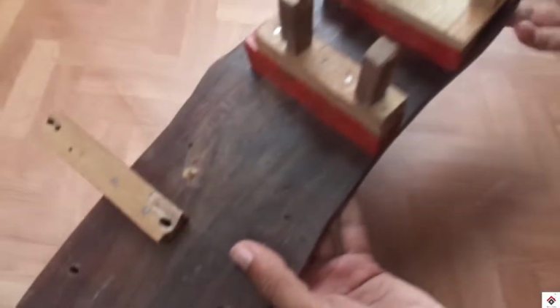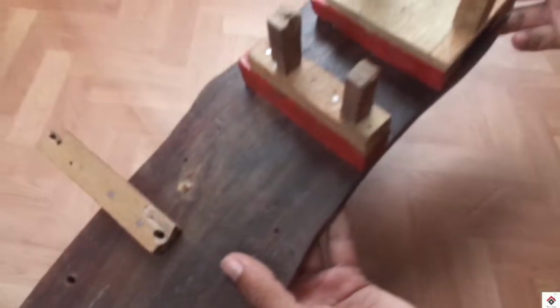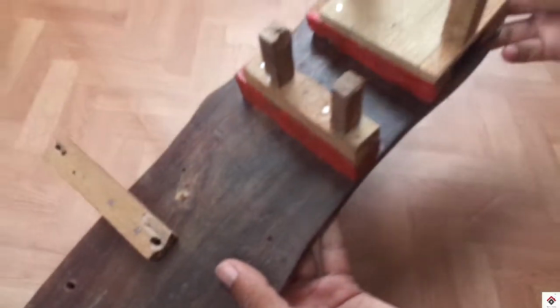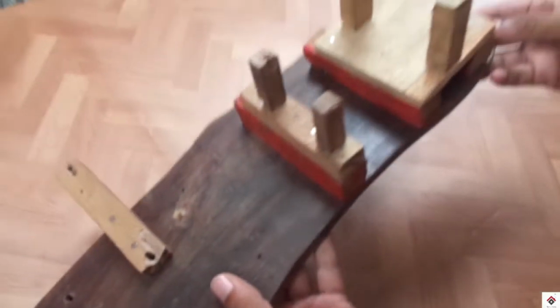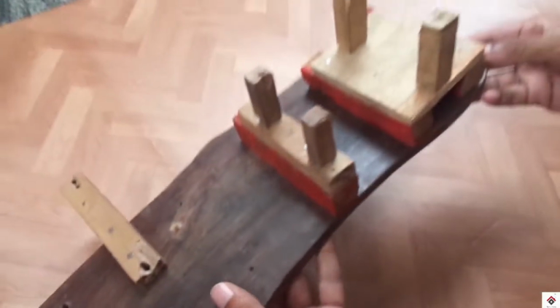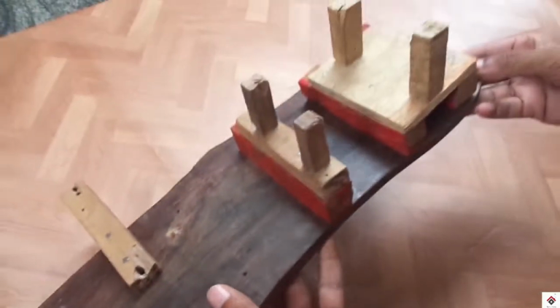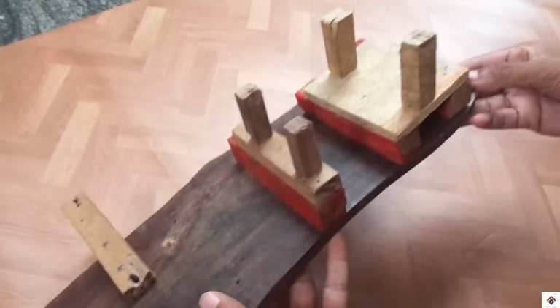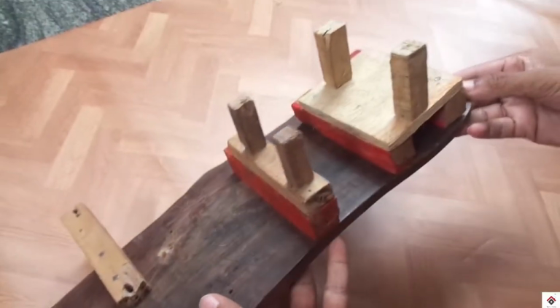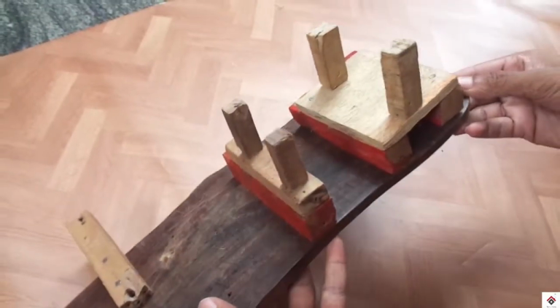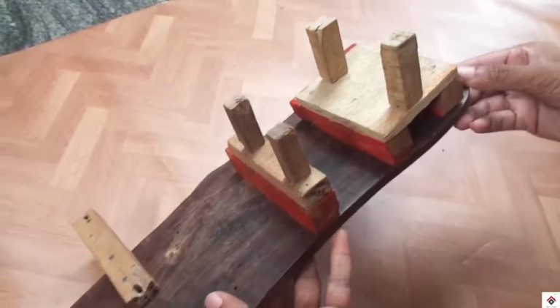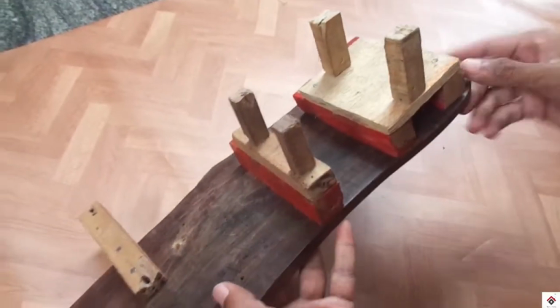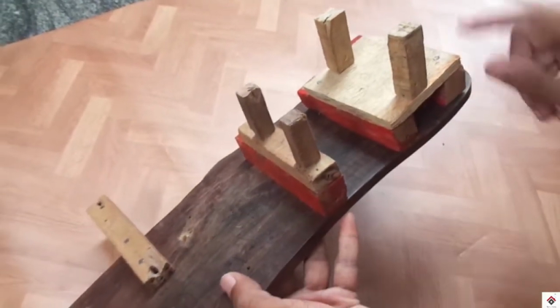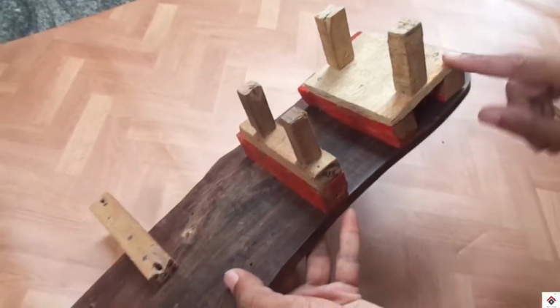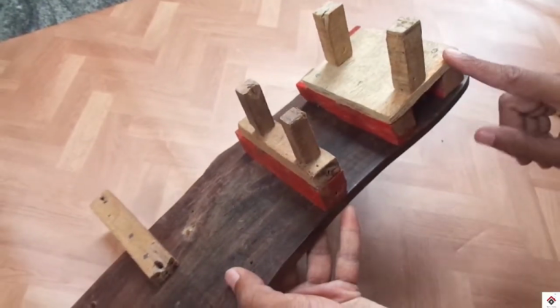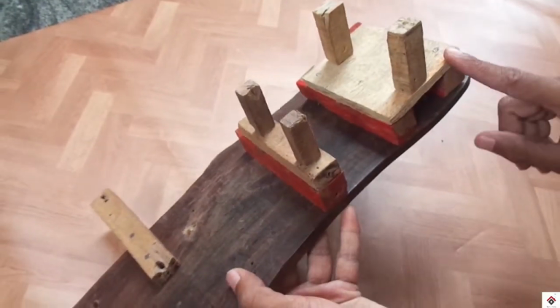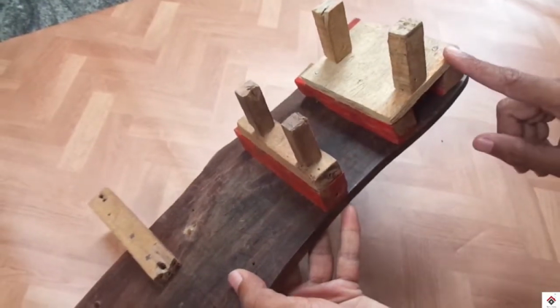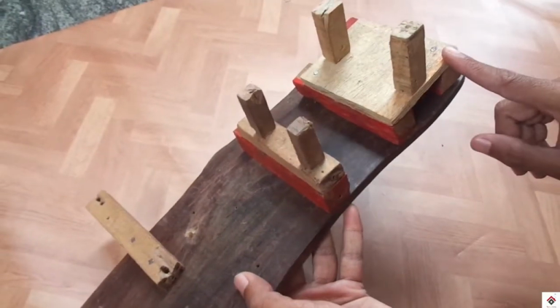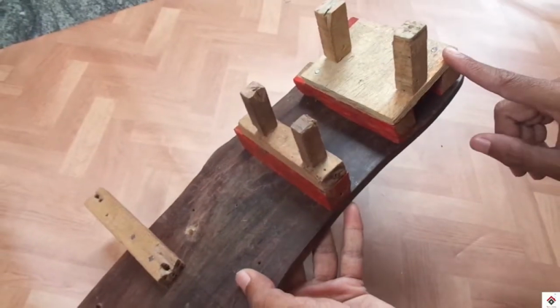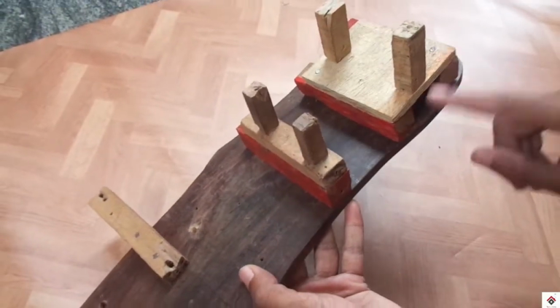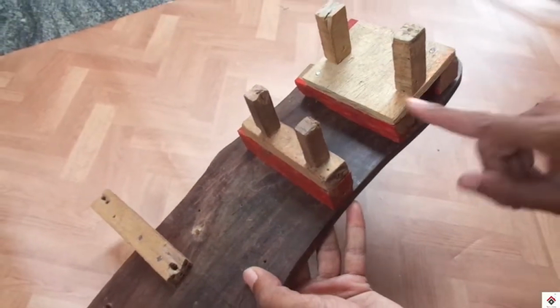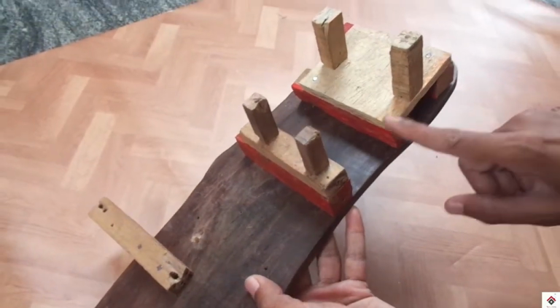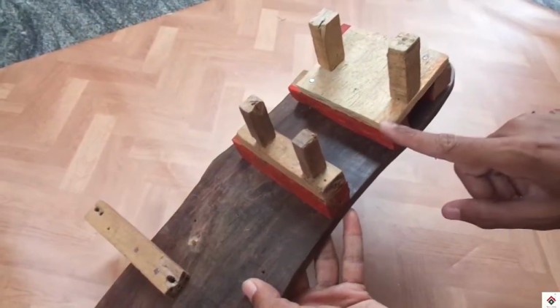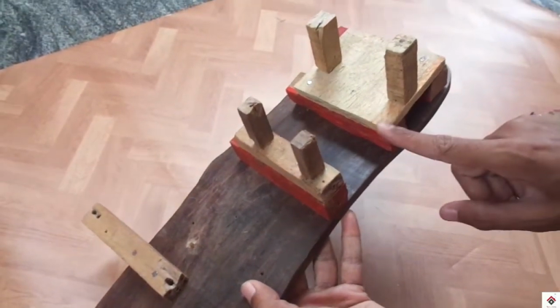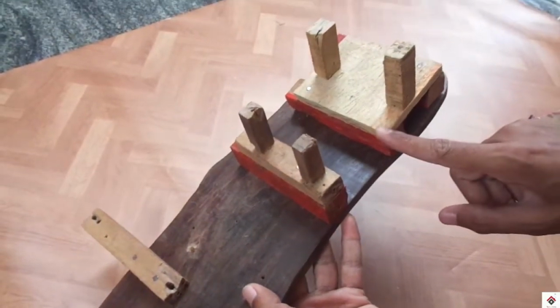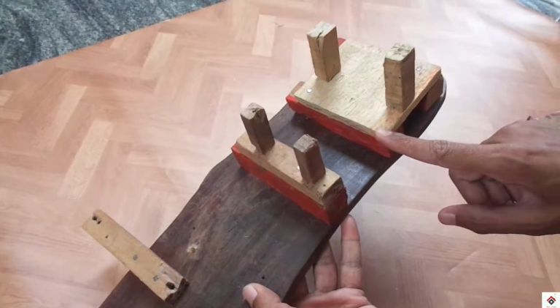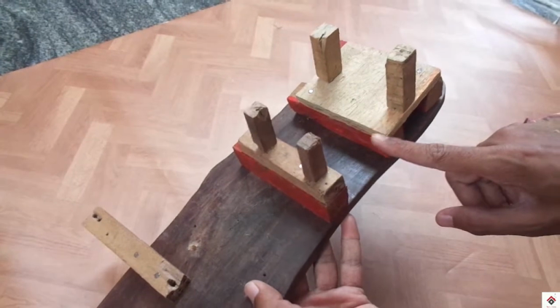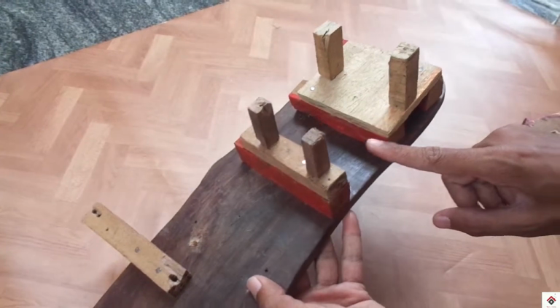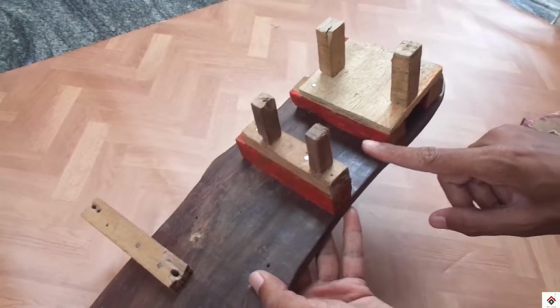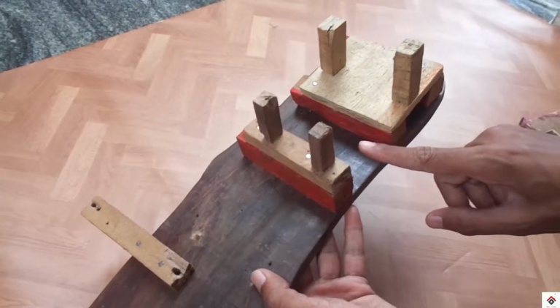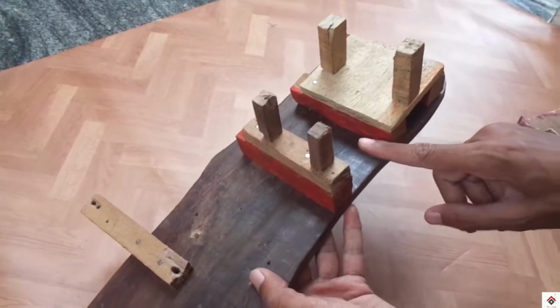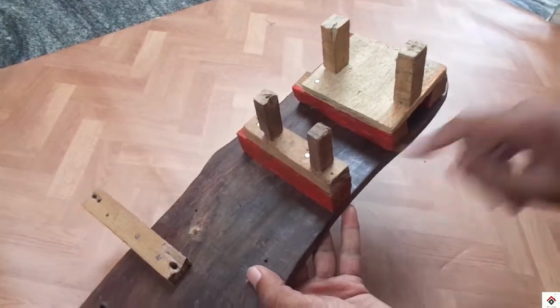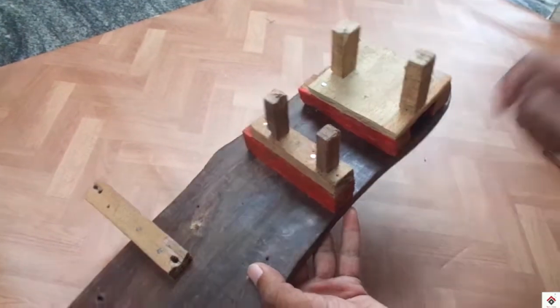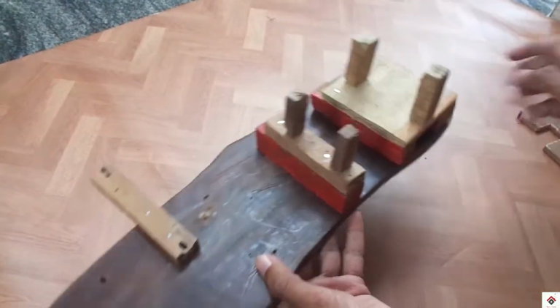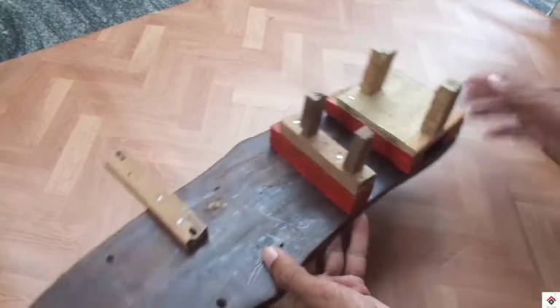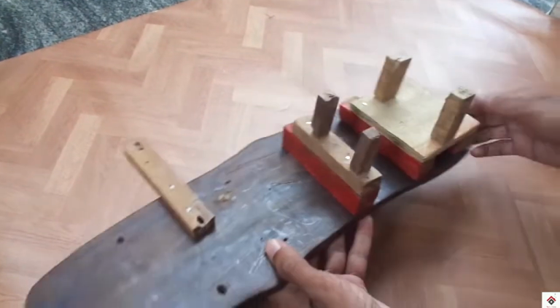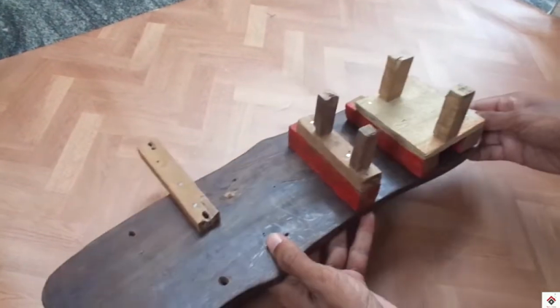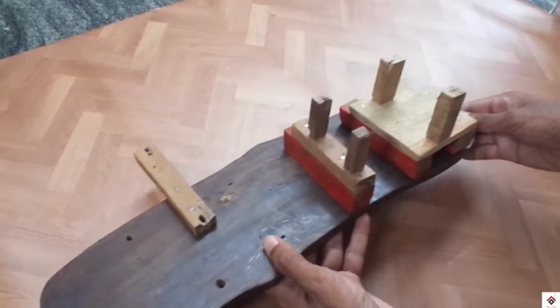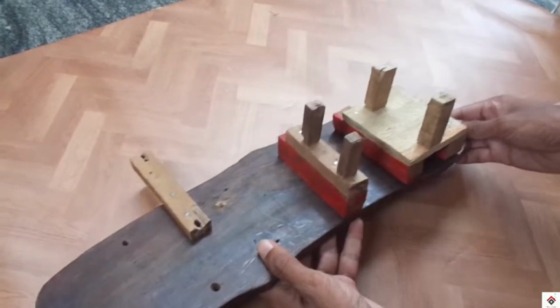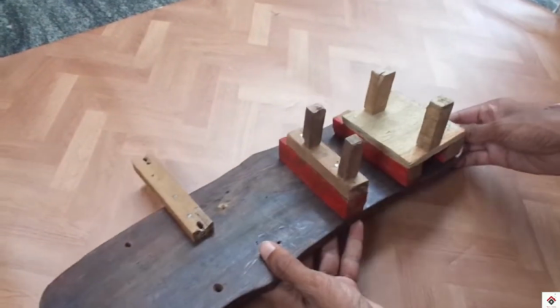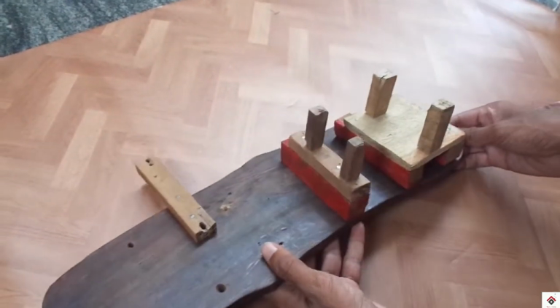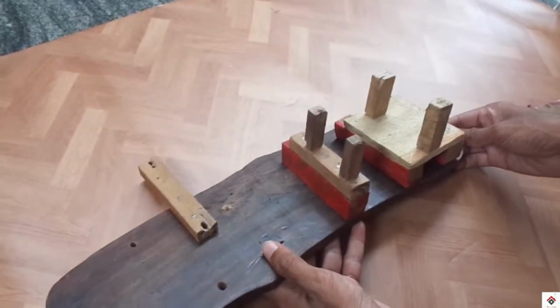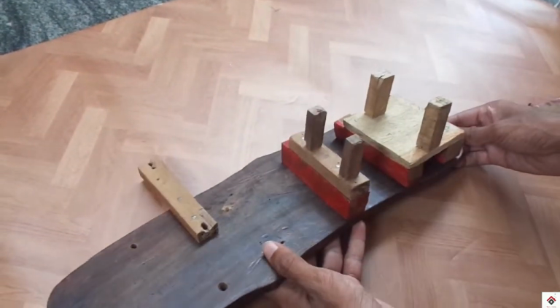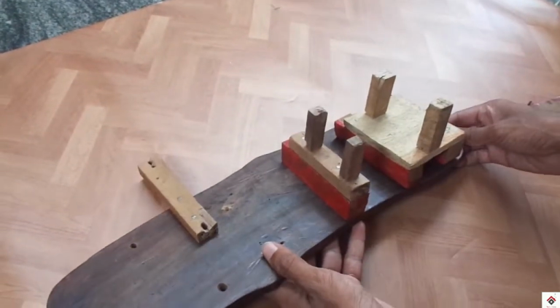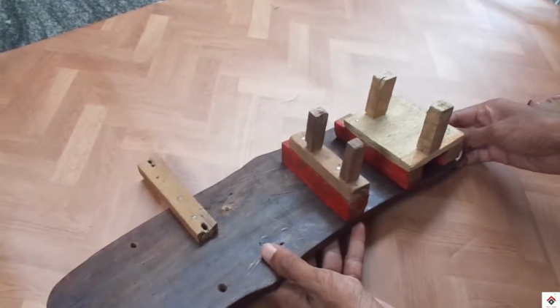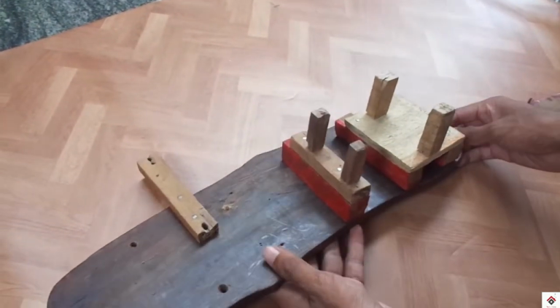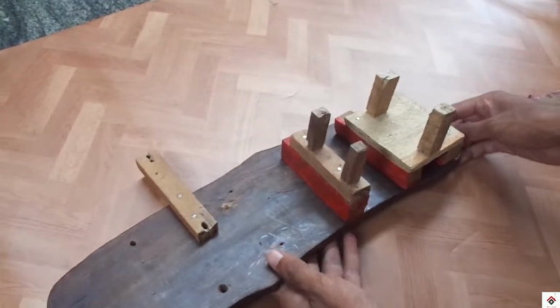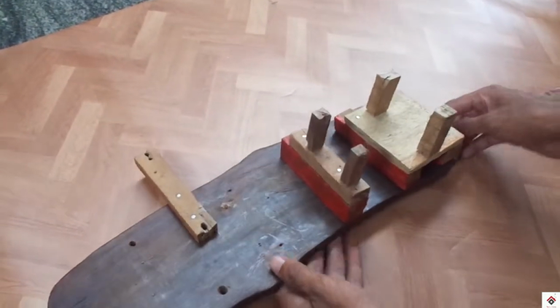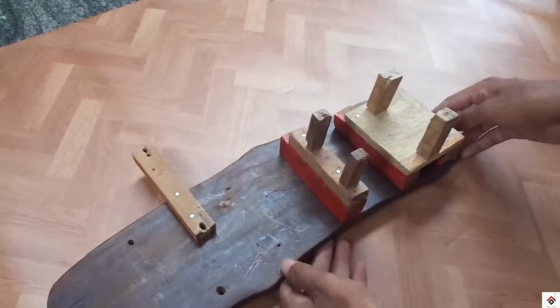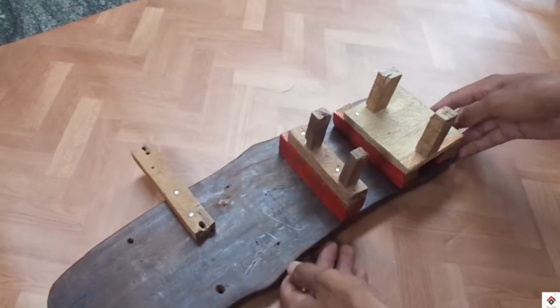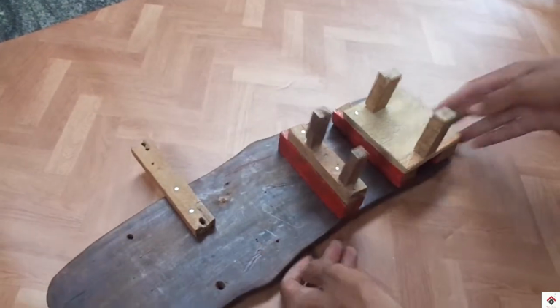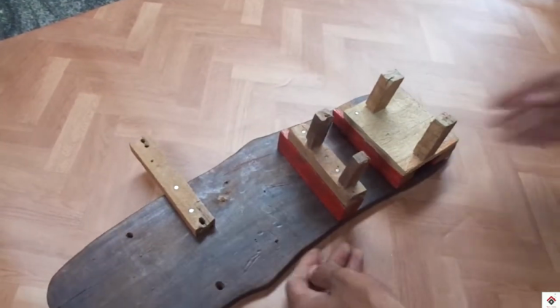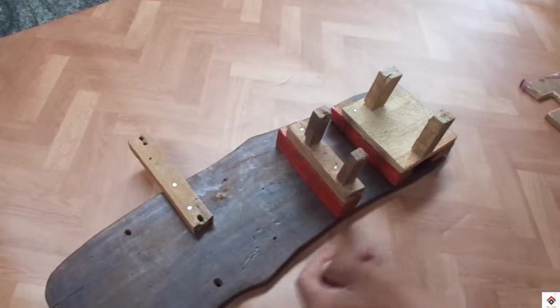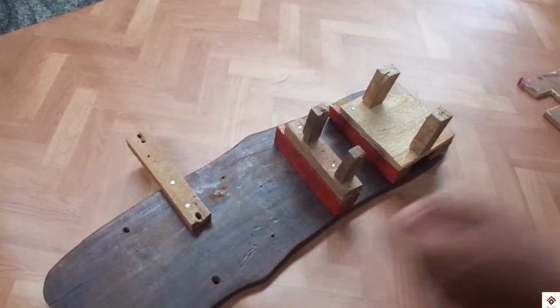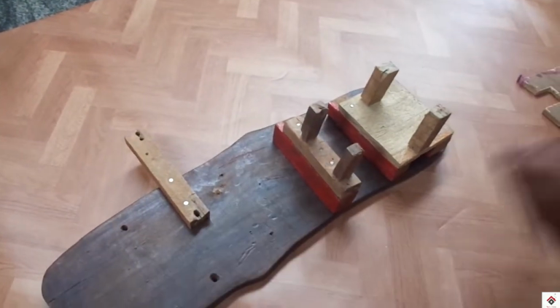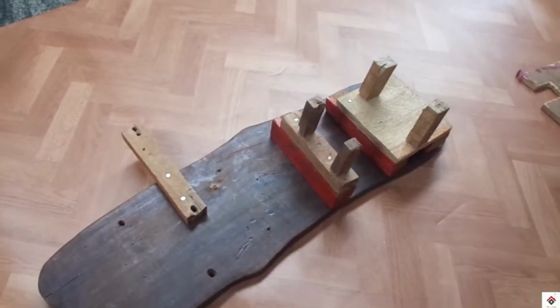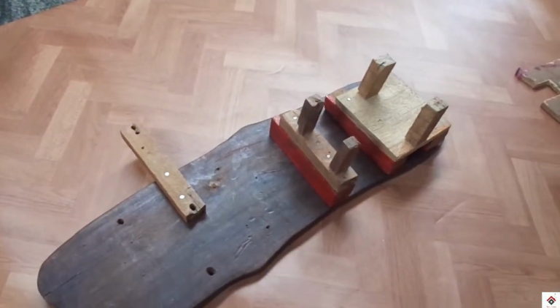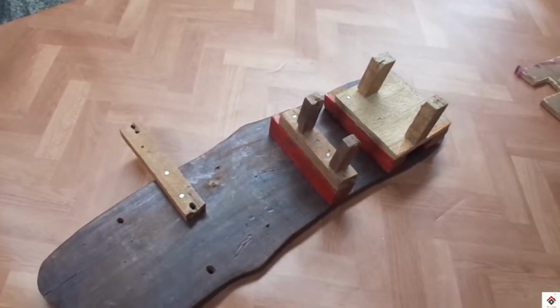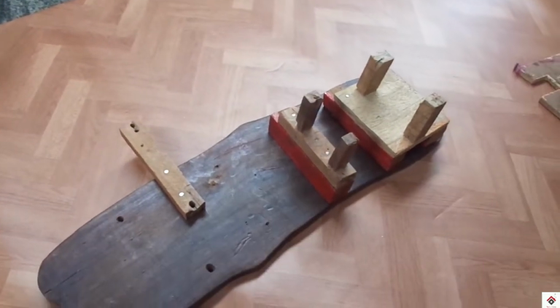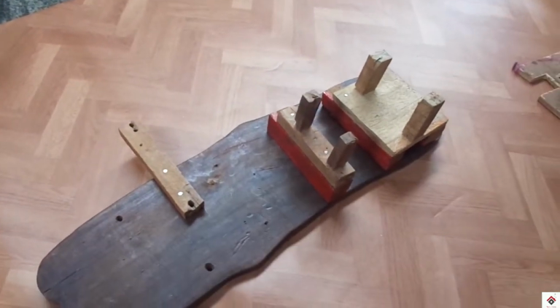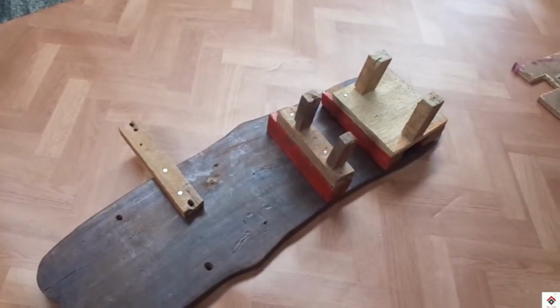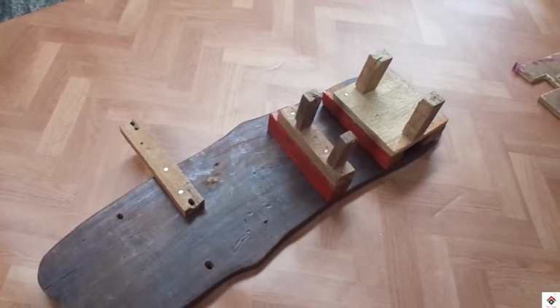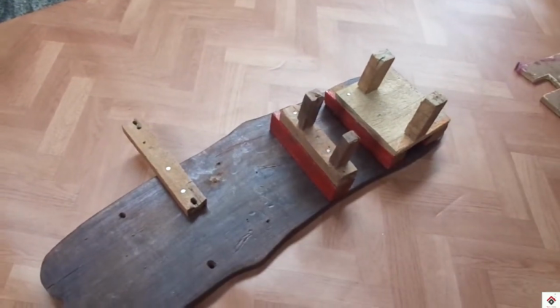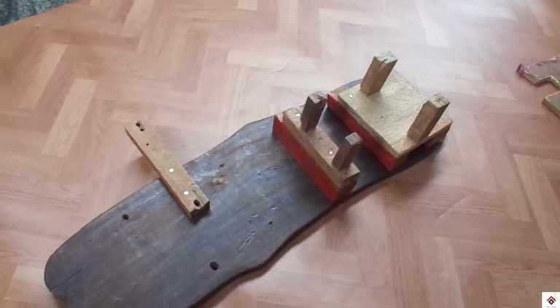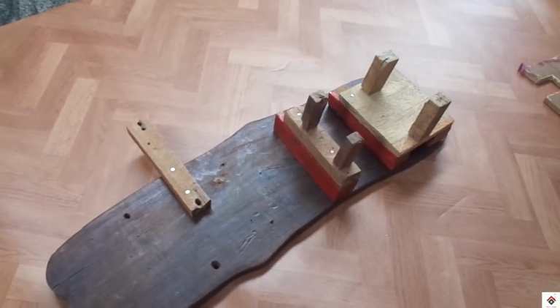The base part is done. You just have to take the dimension of your machine and make a frame like this.